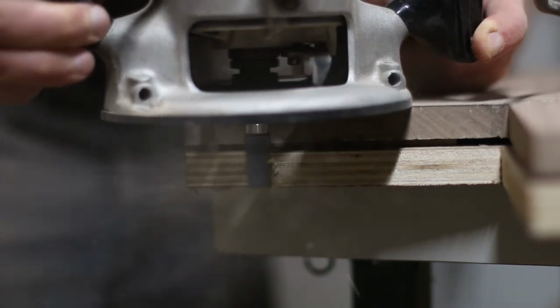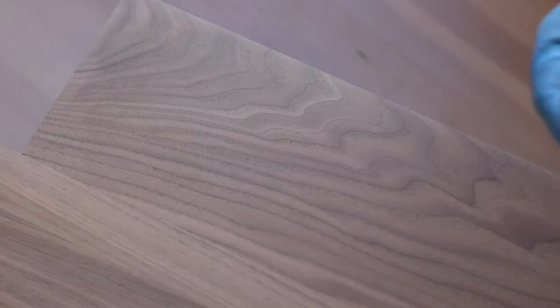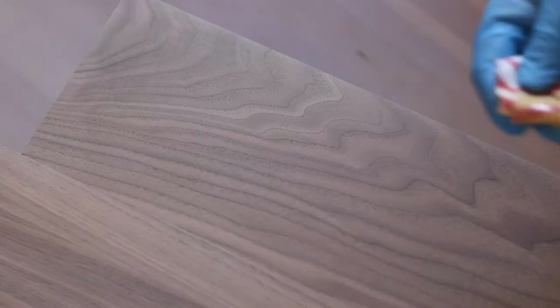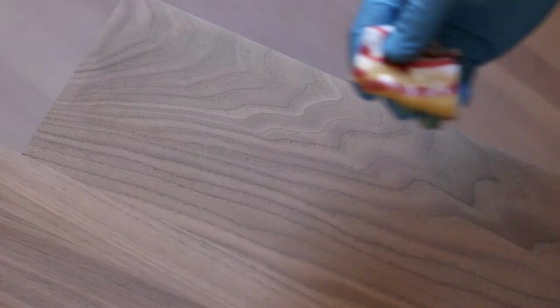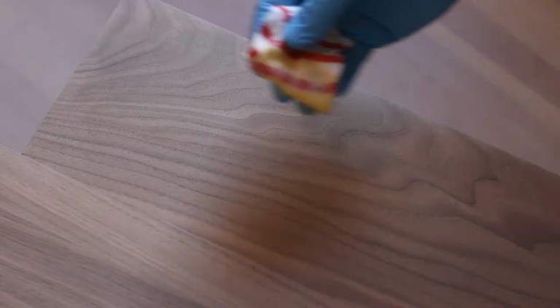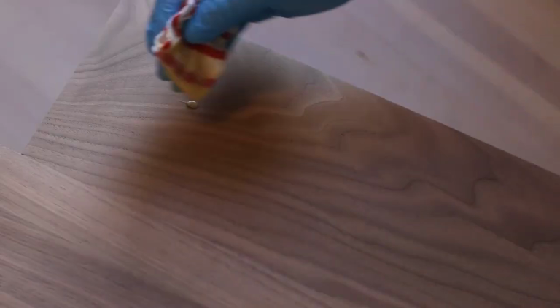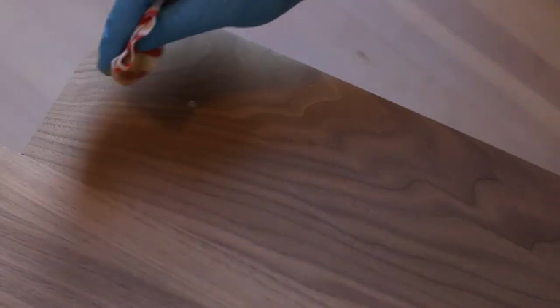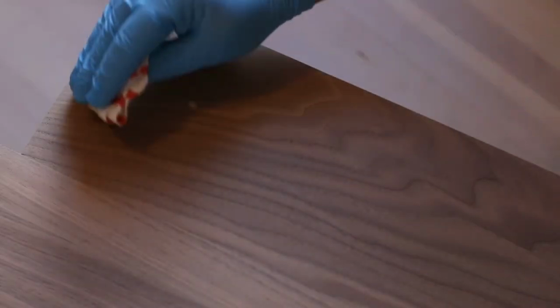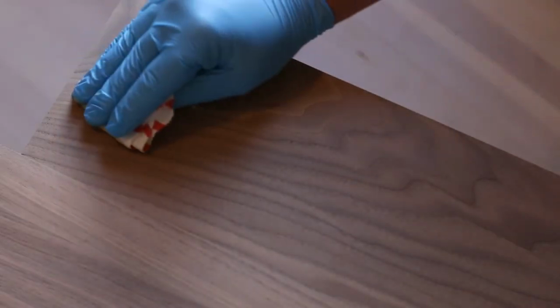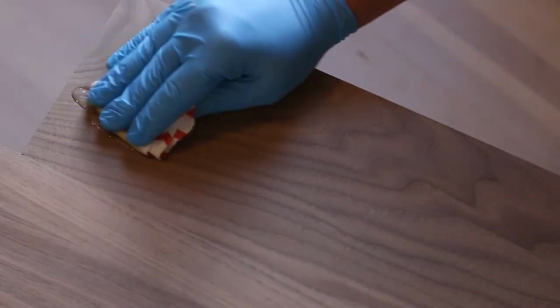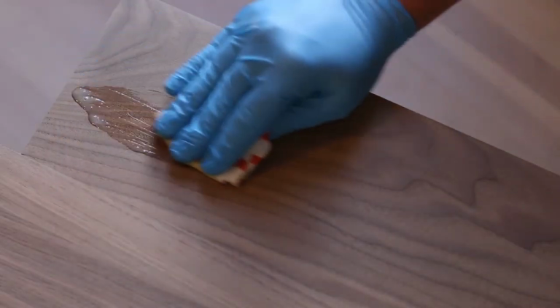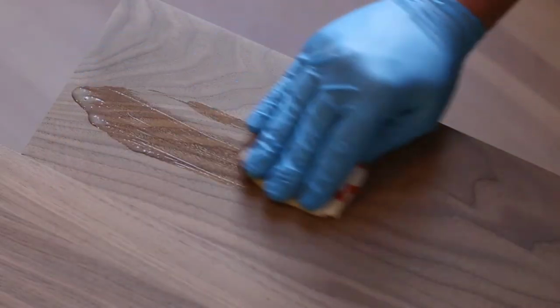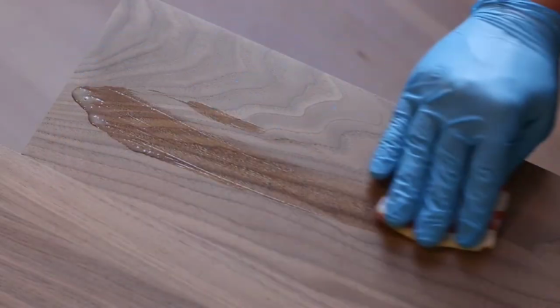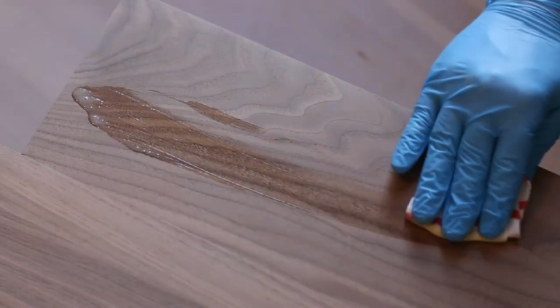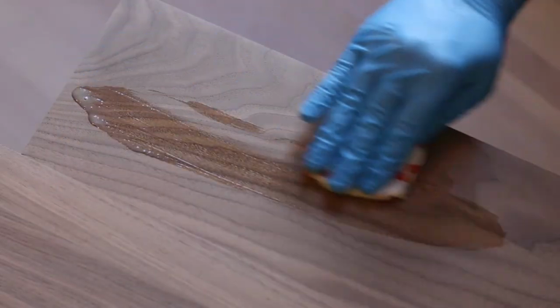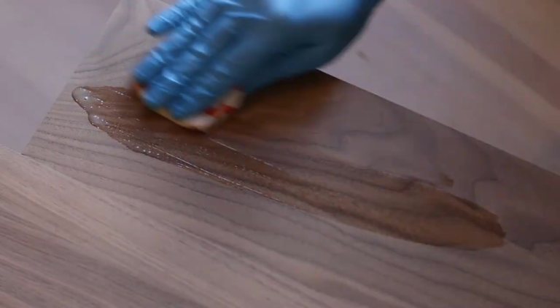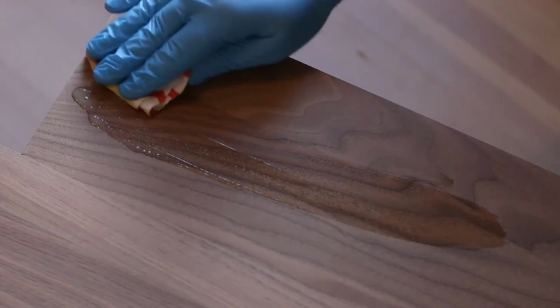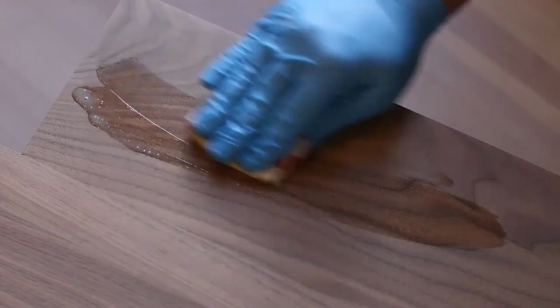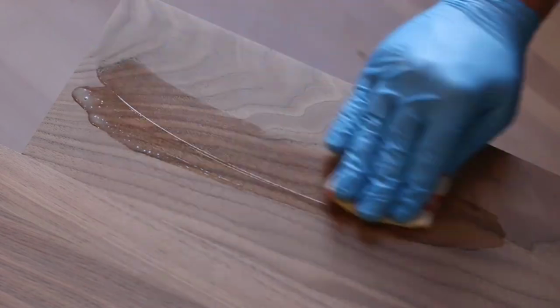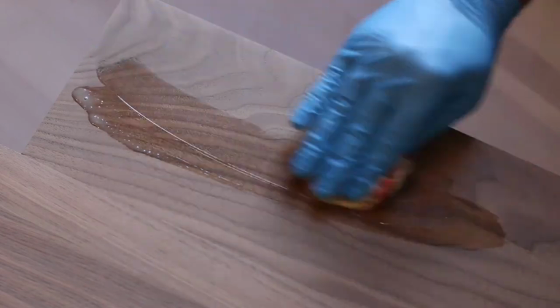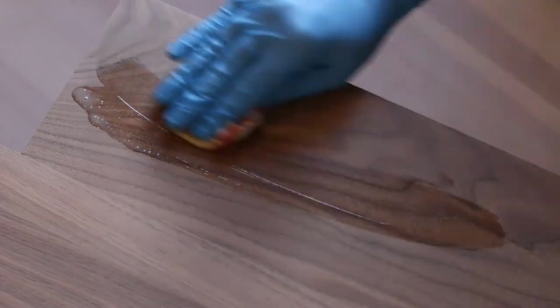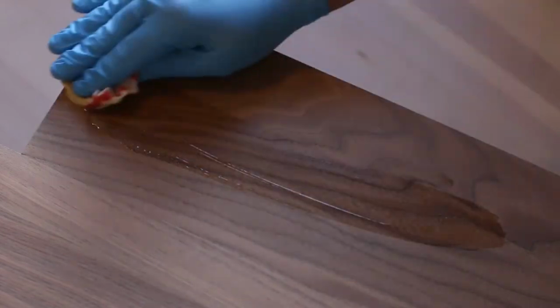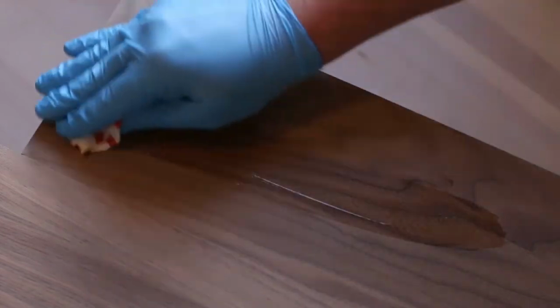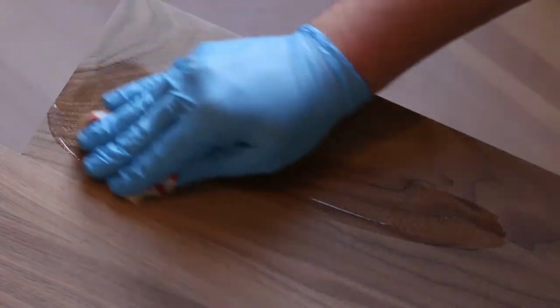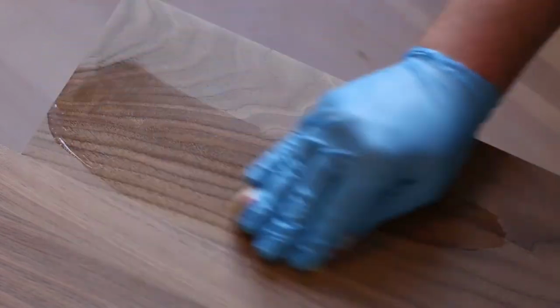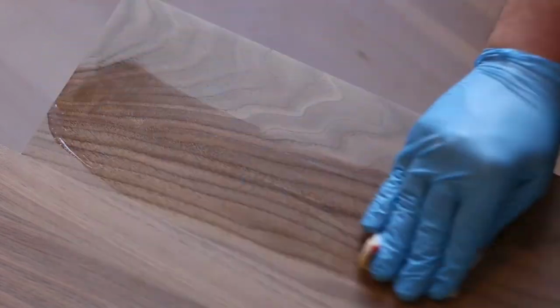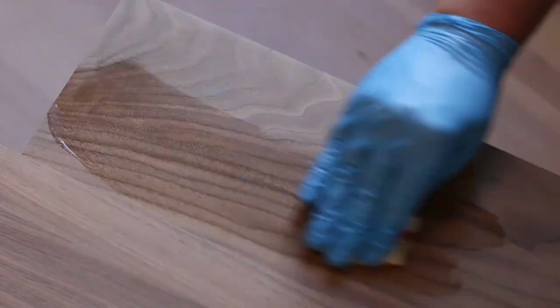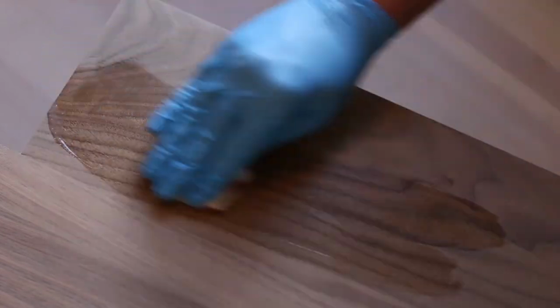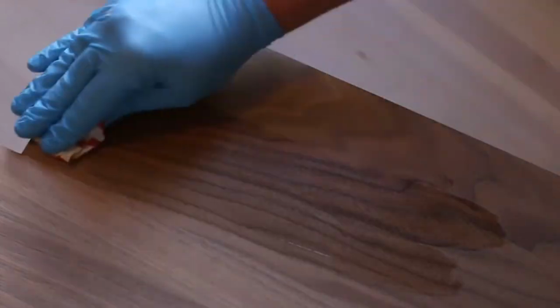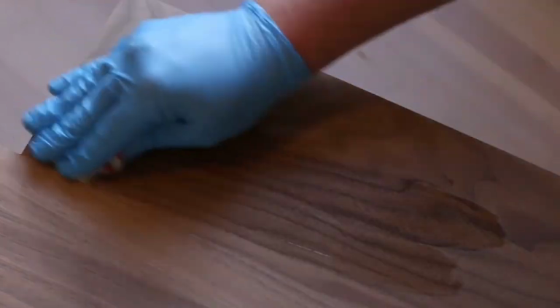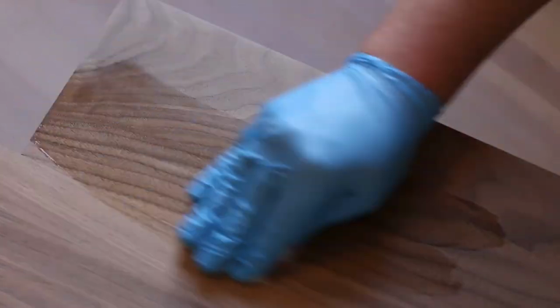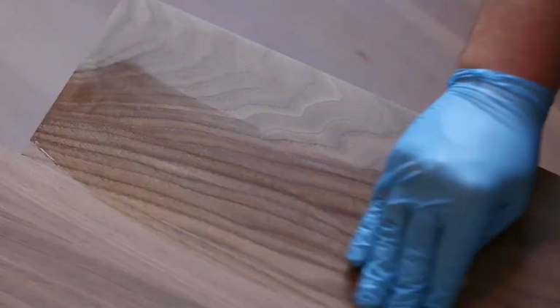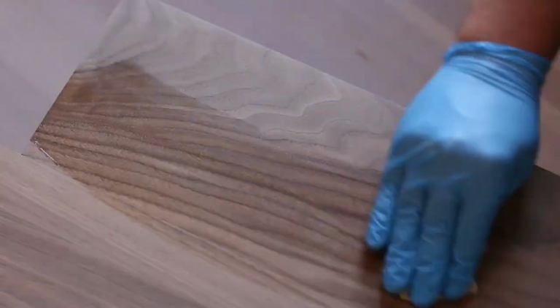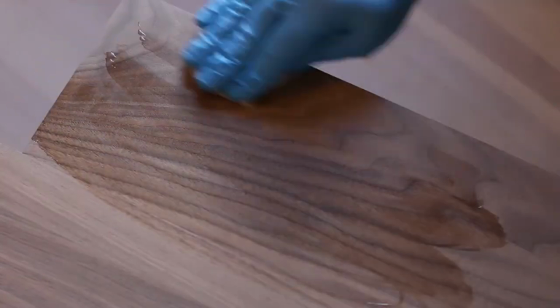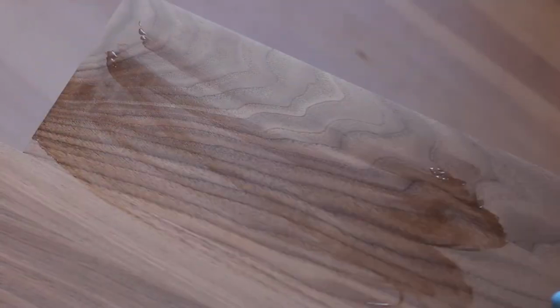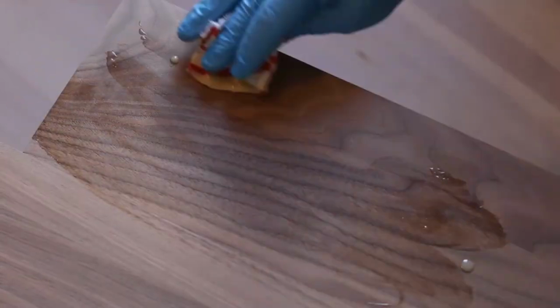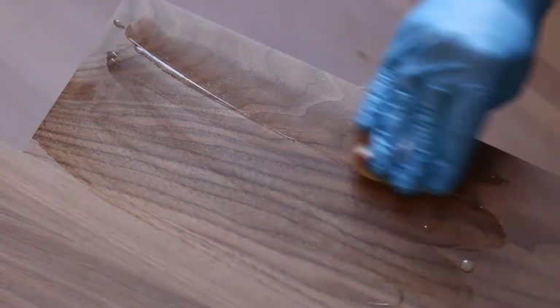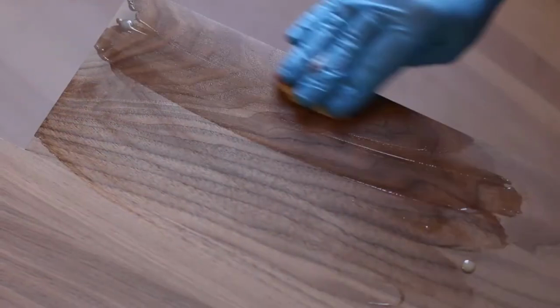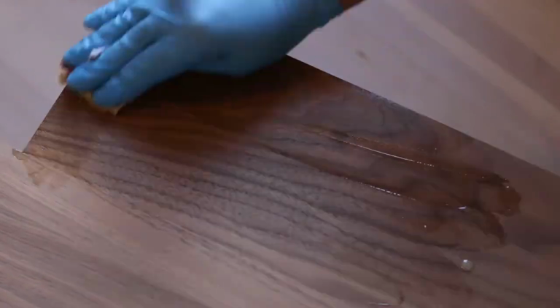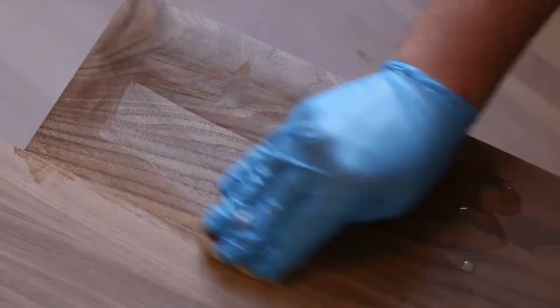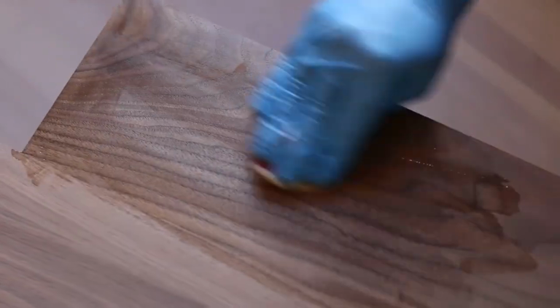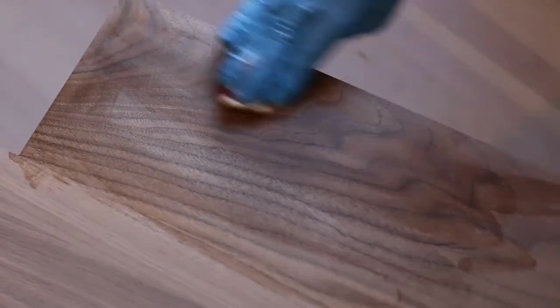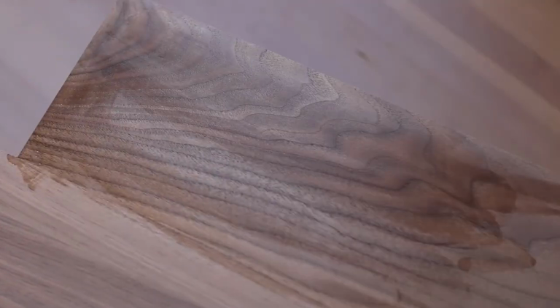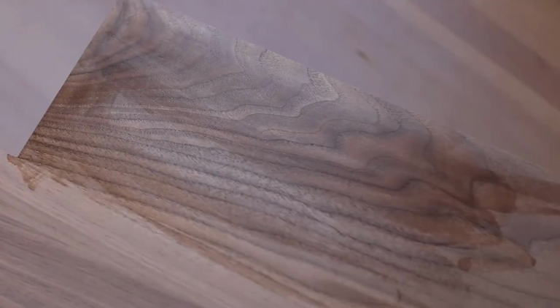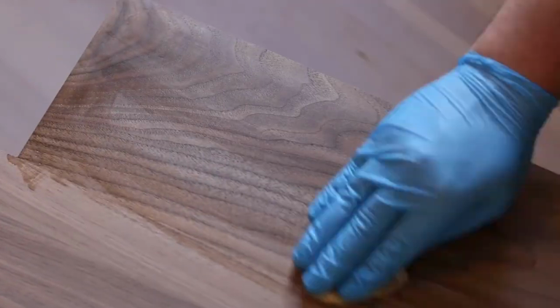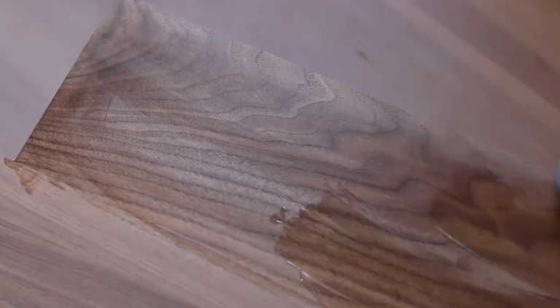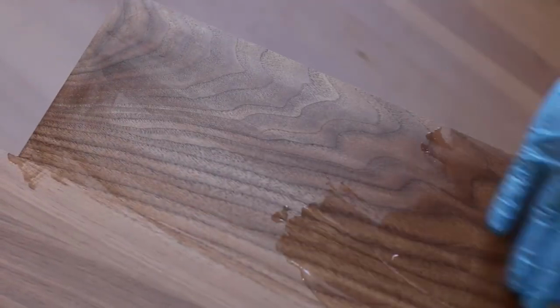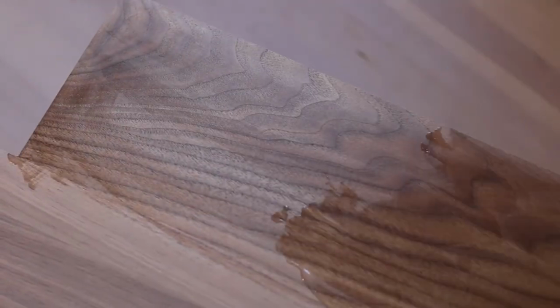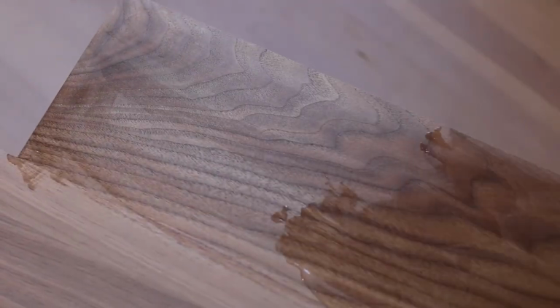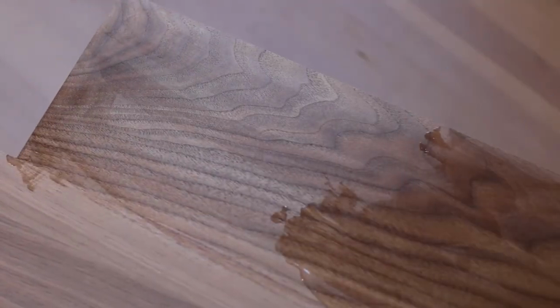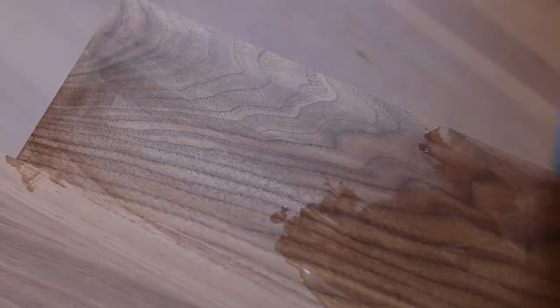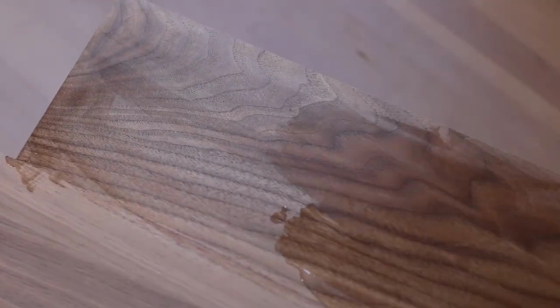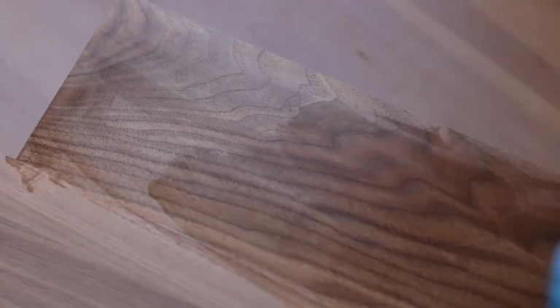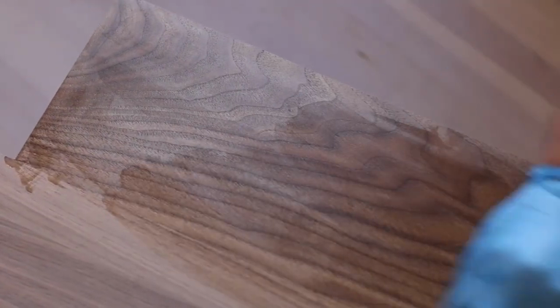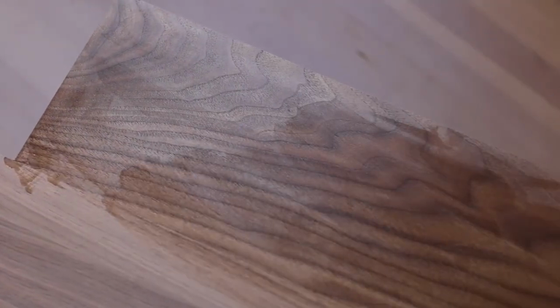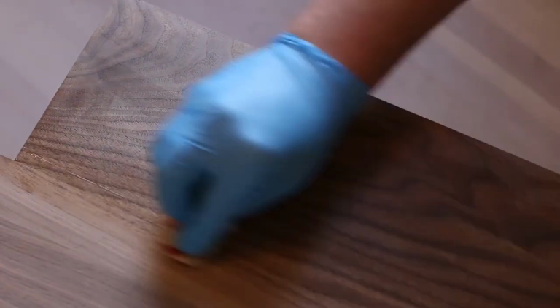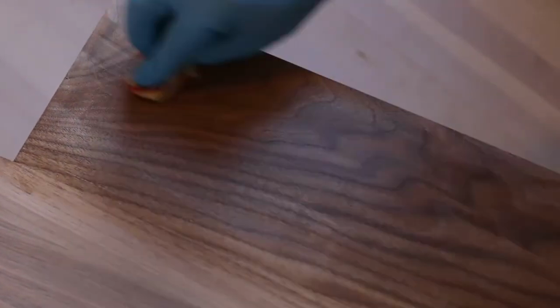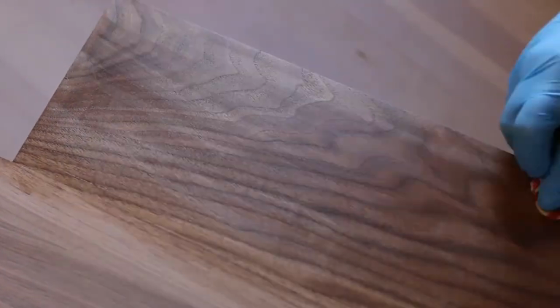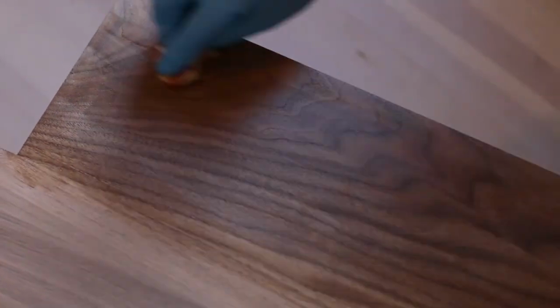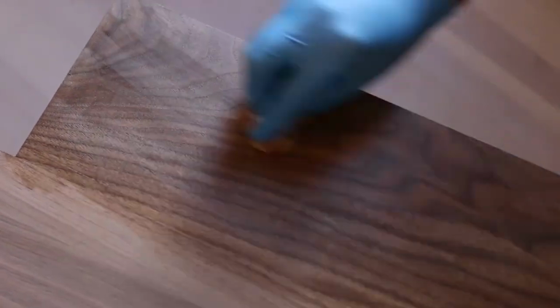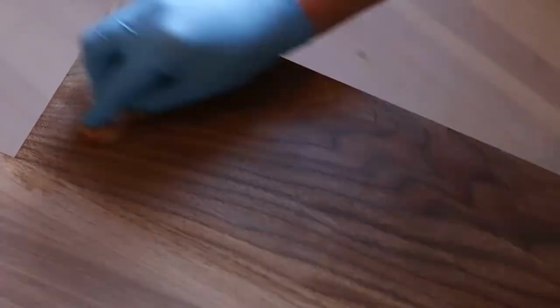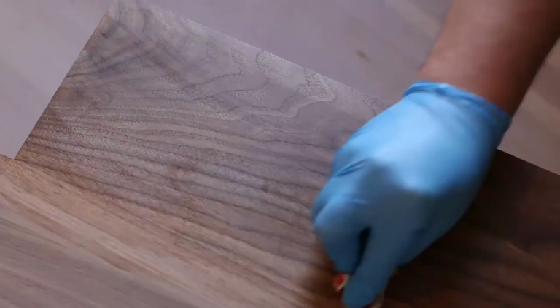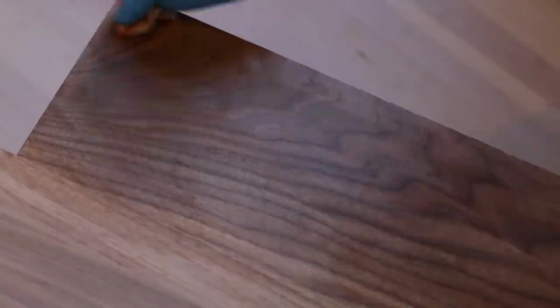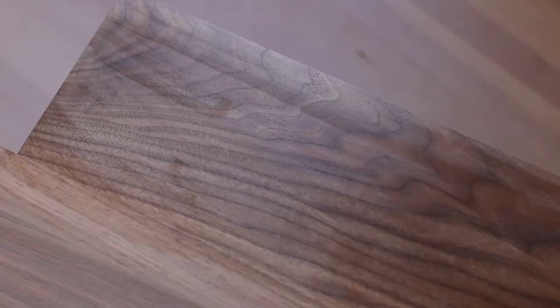I finished up the assembly of the shelves by adding some edge trim and finish, and after the finish had dried it was time to start with installation.